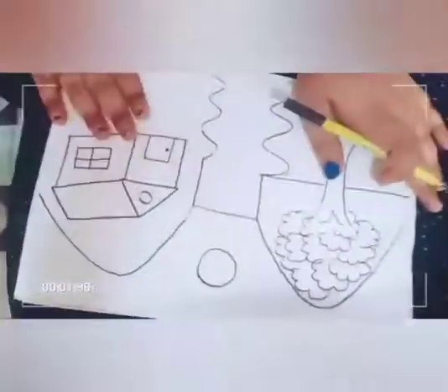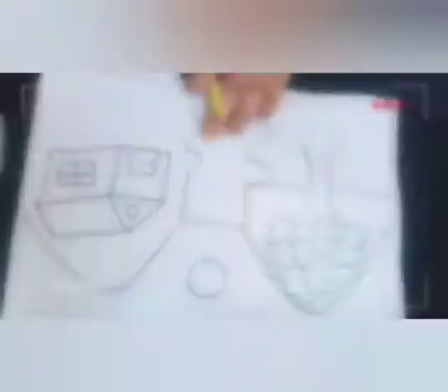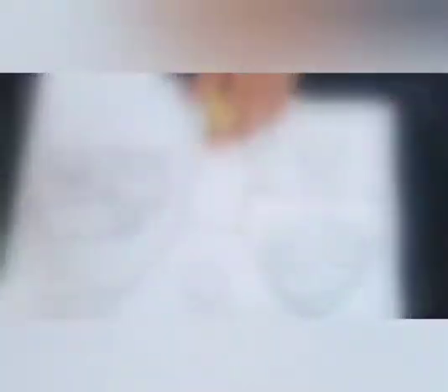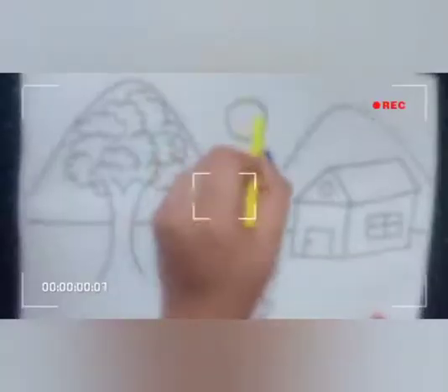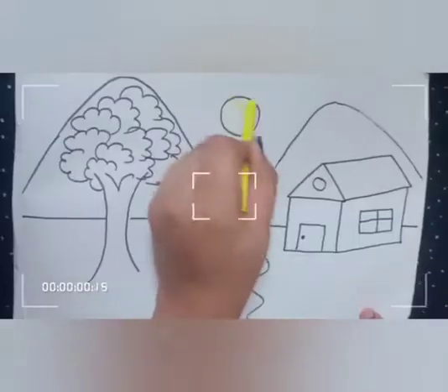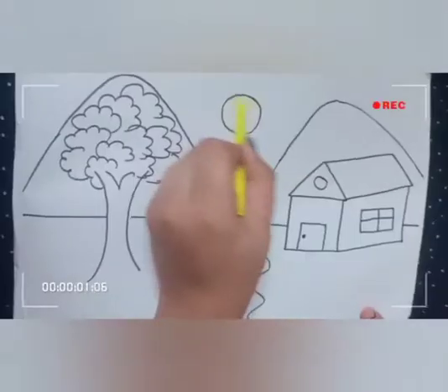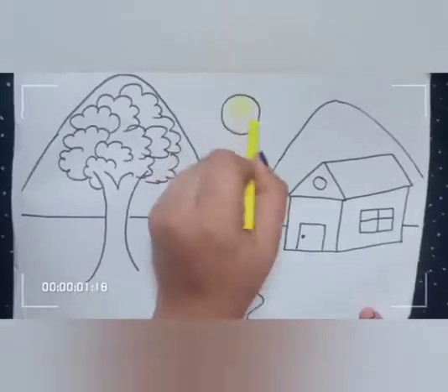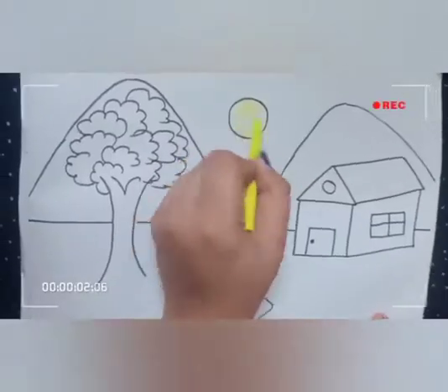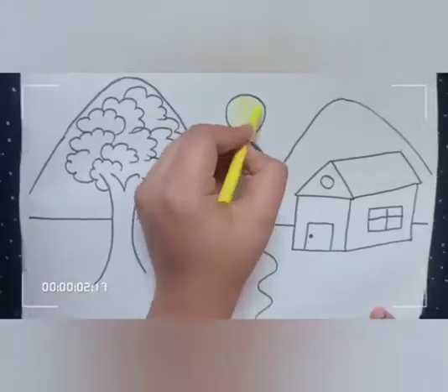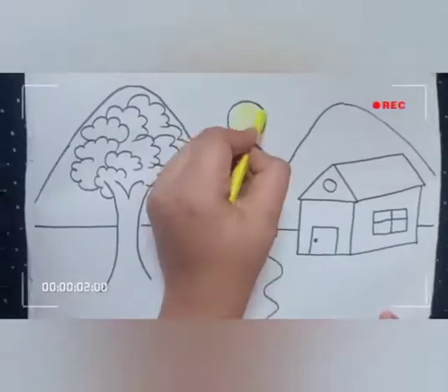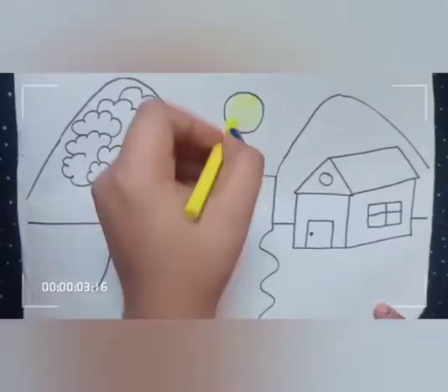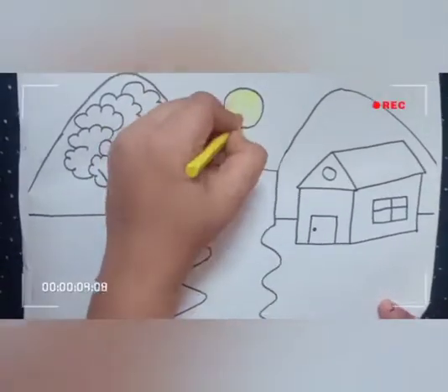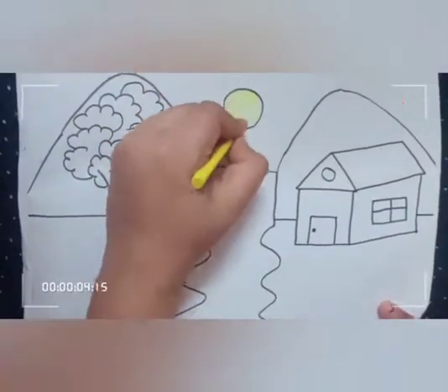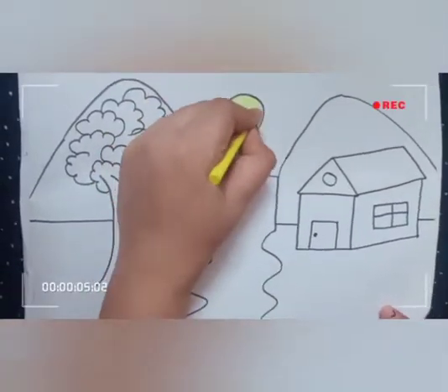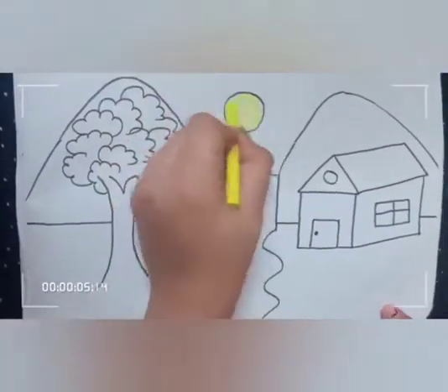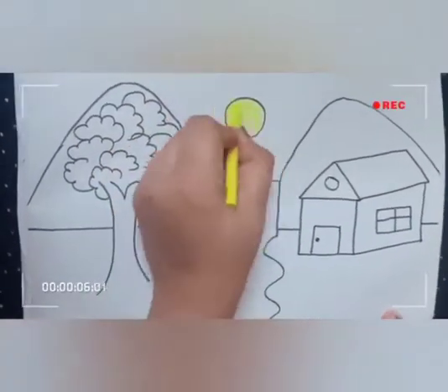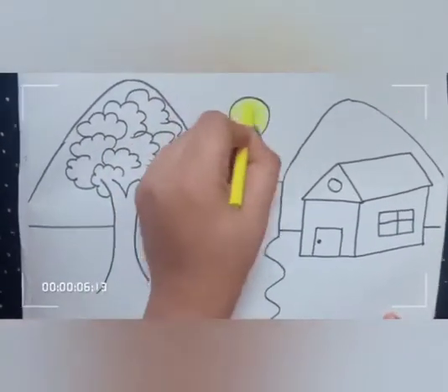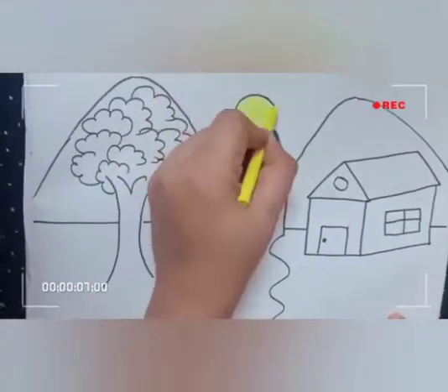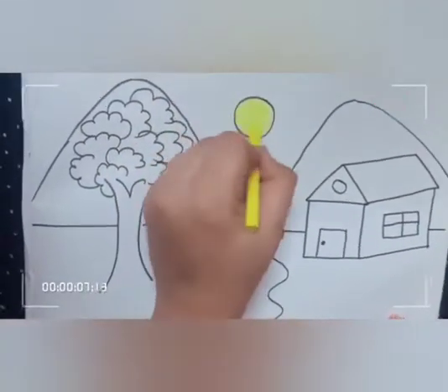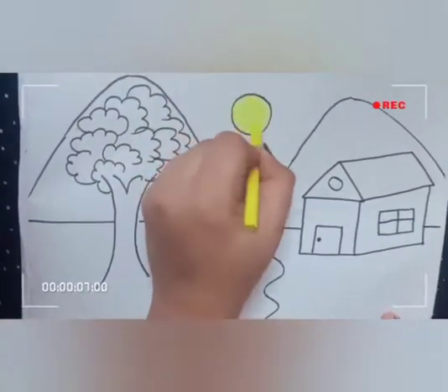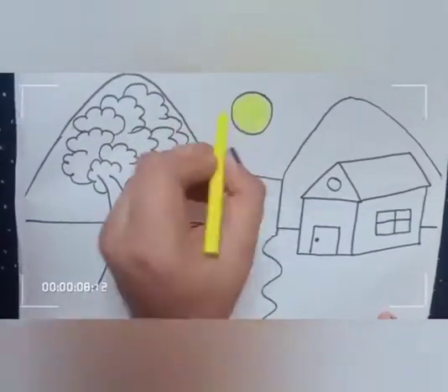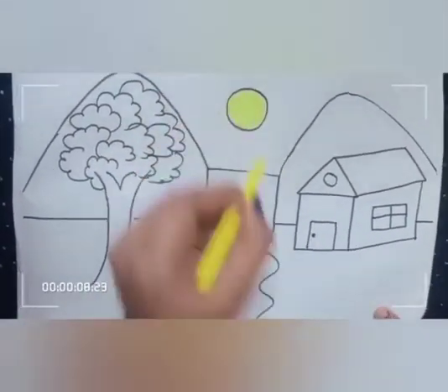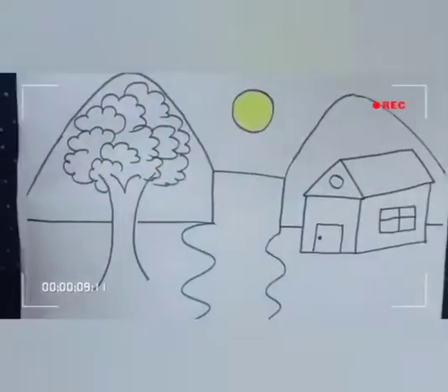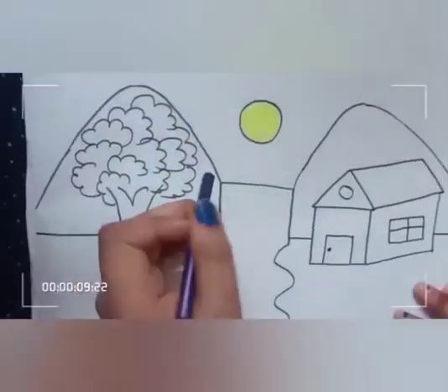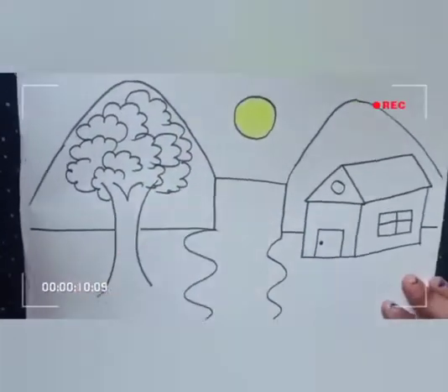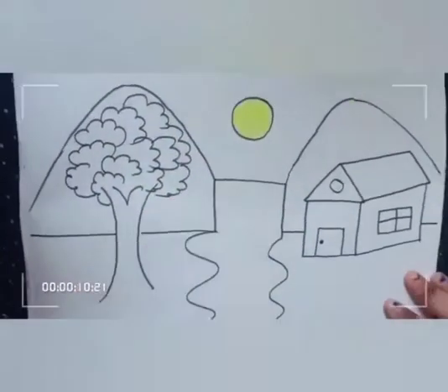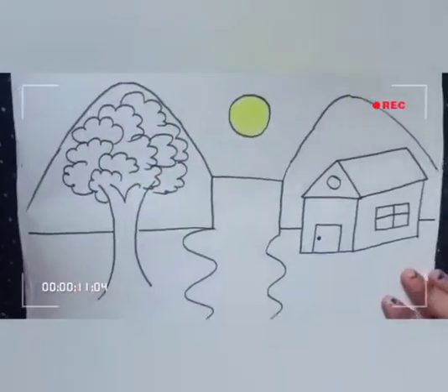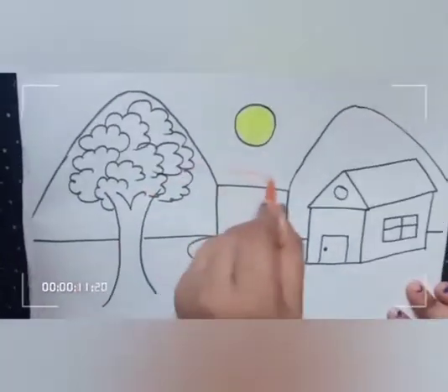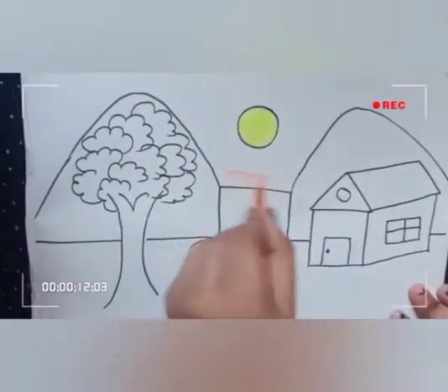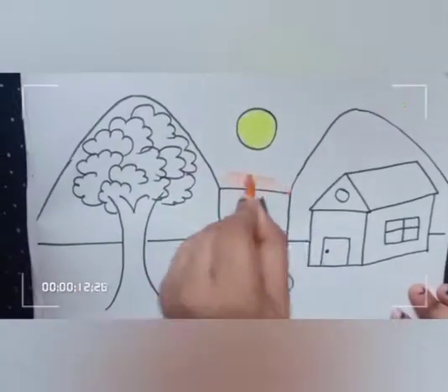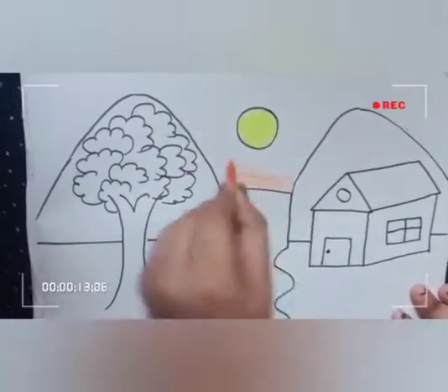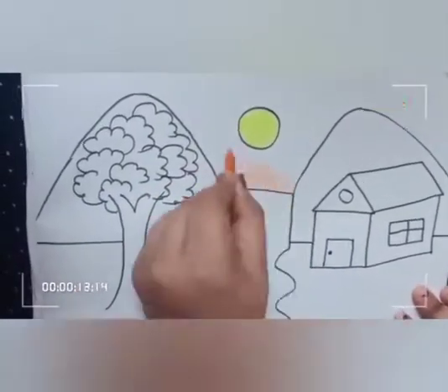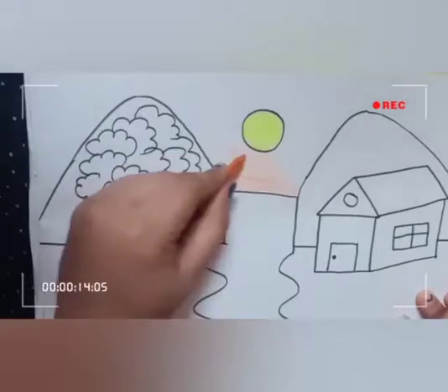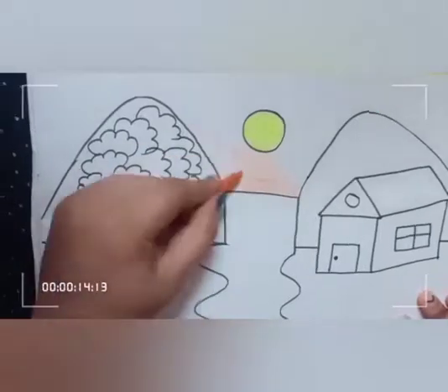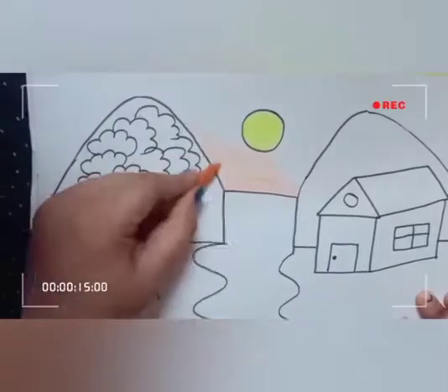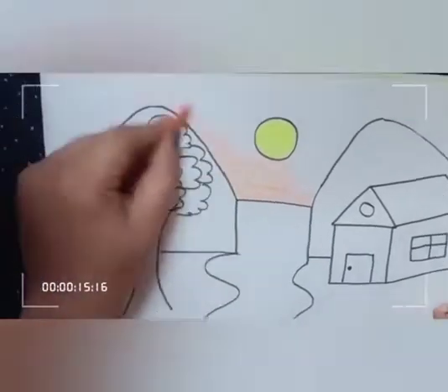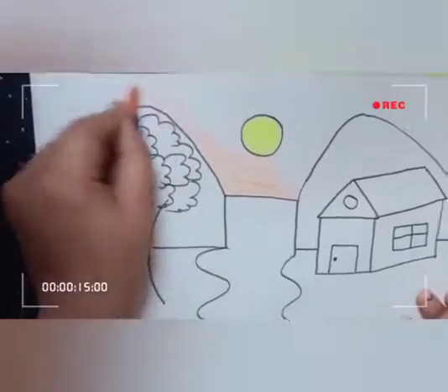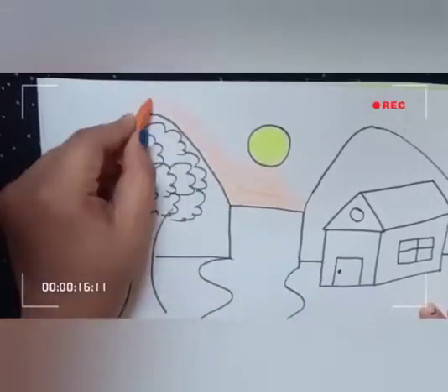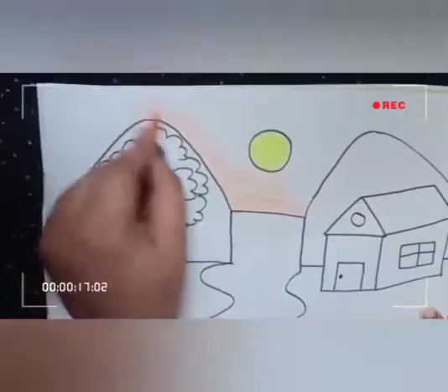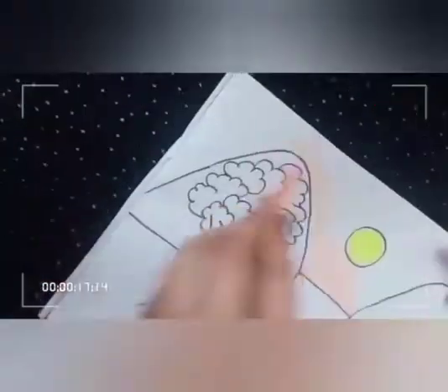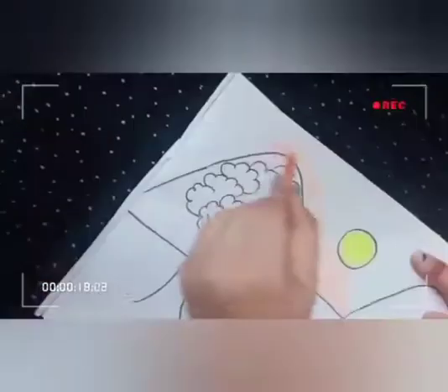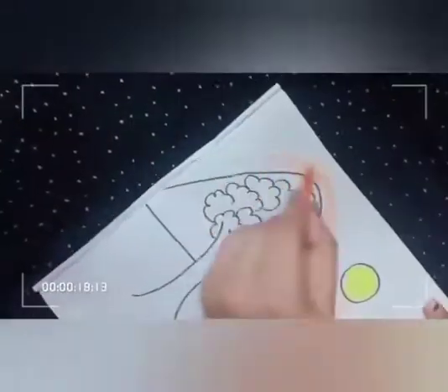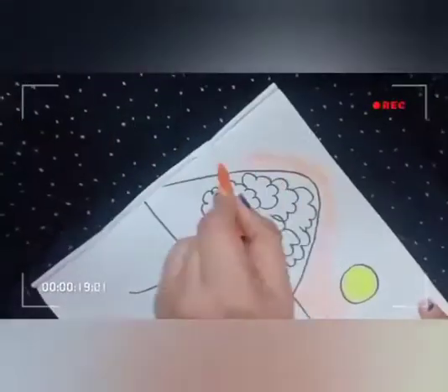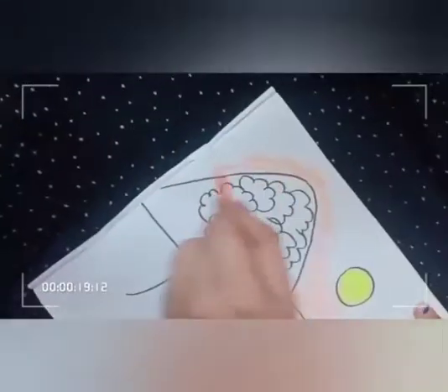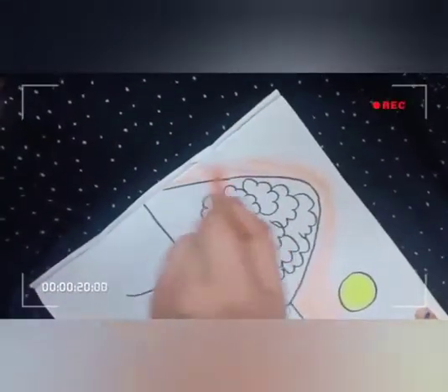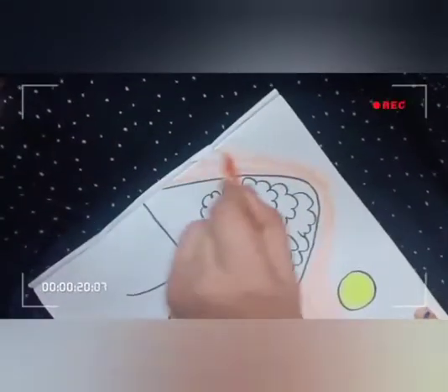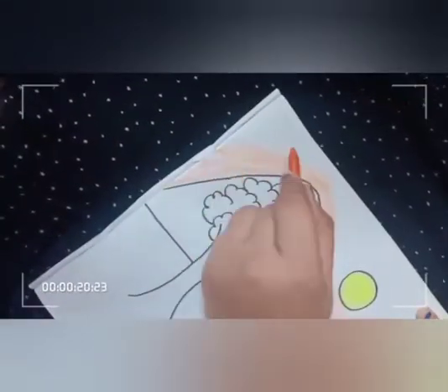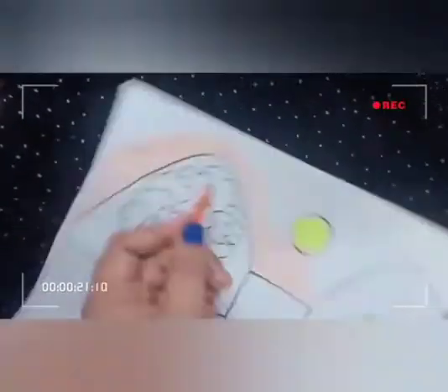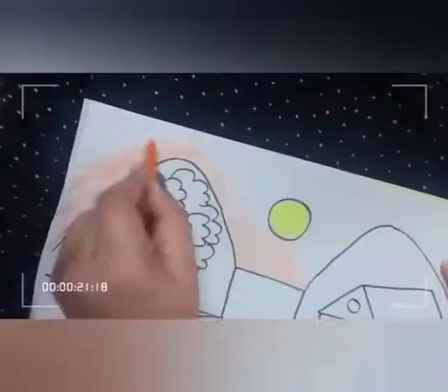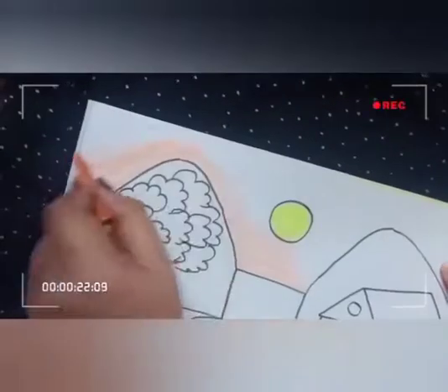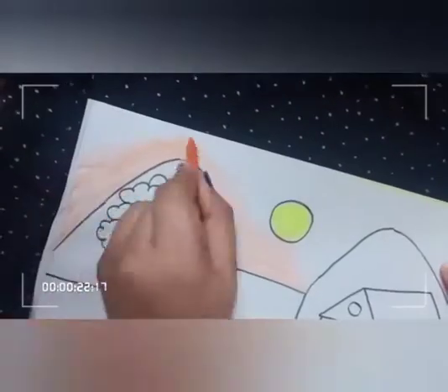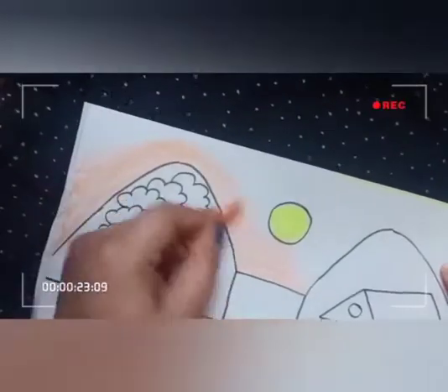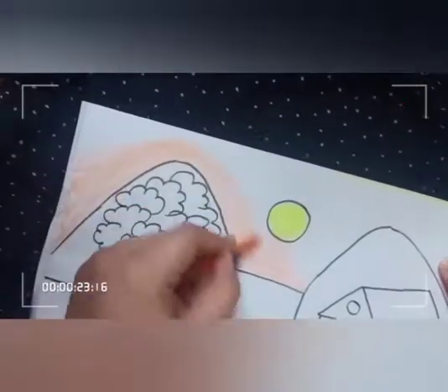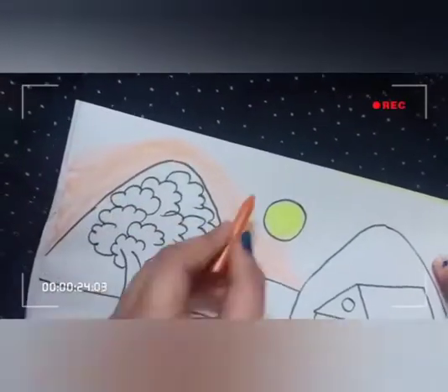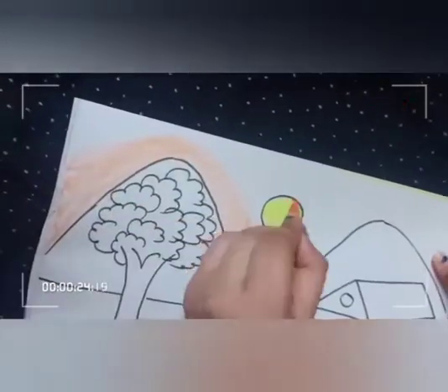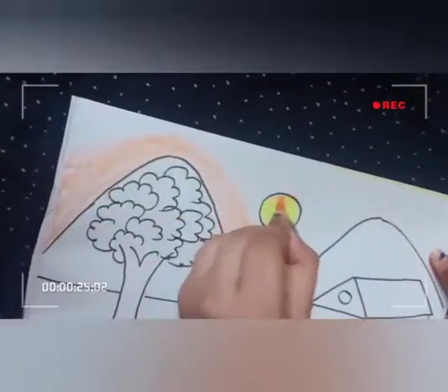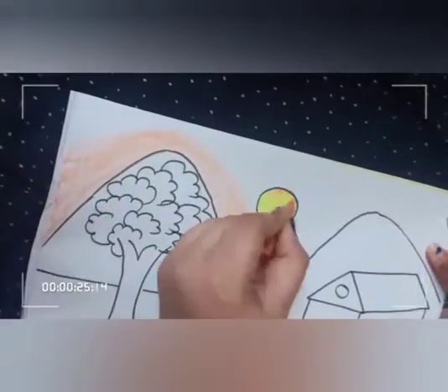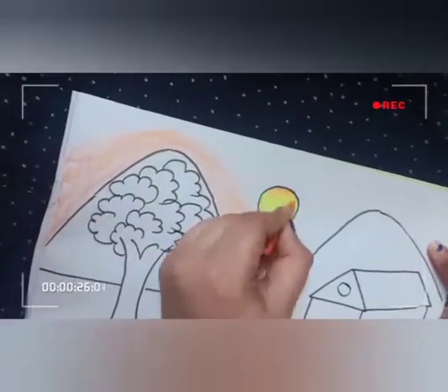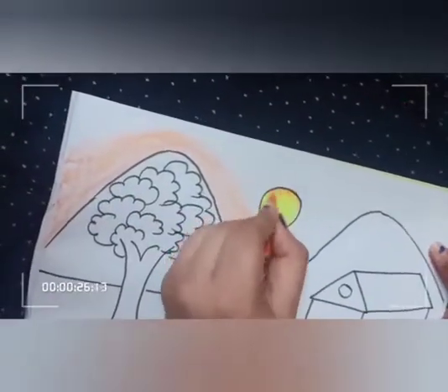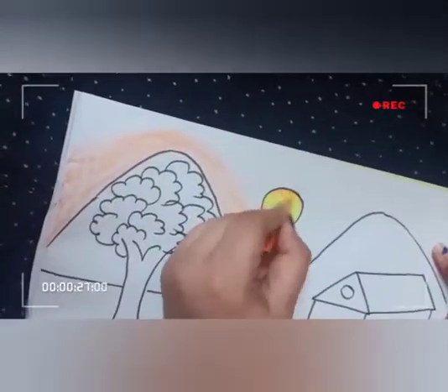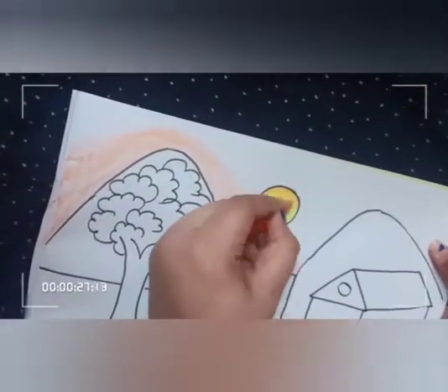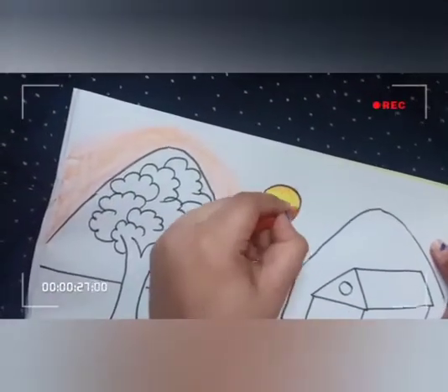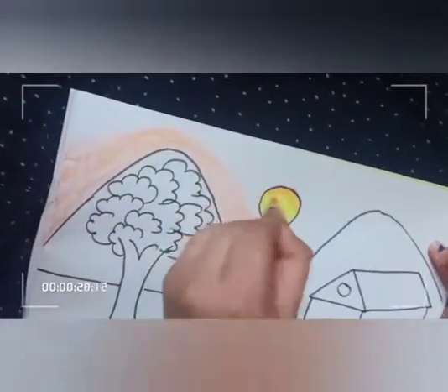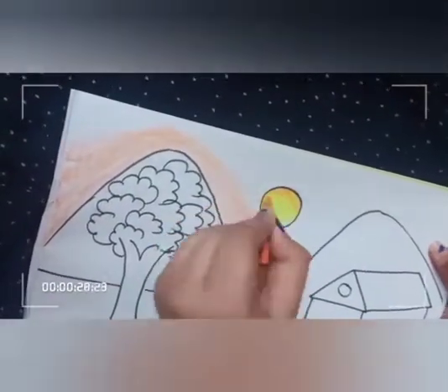And now let's start do the coloring. Do yellow in the sun. Do shading with orange and yellow color.